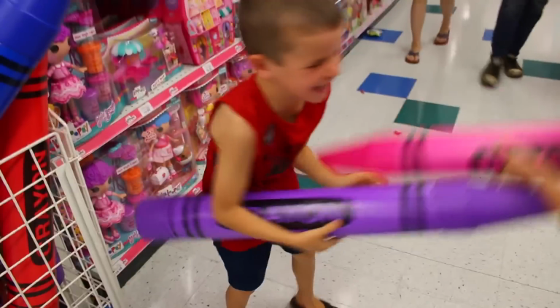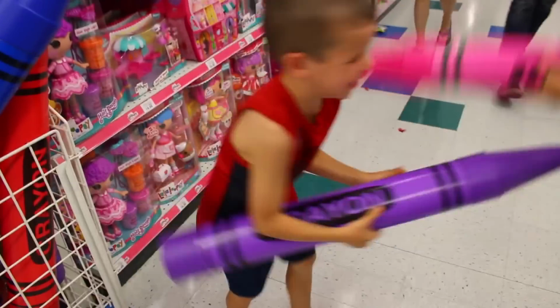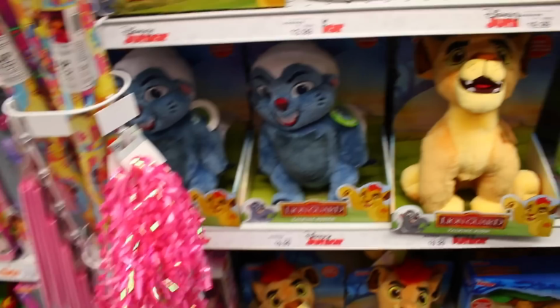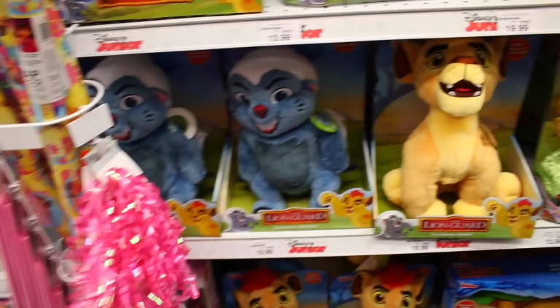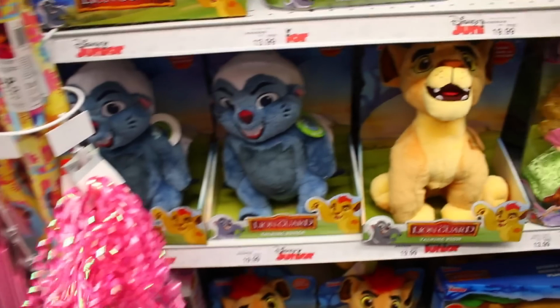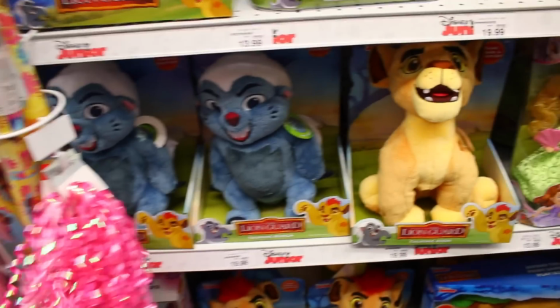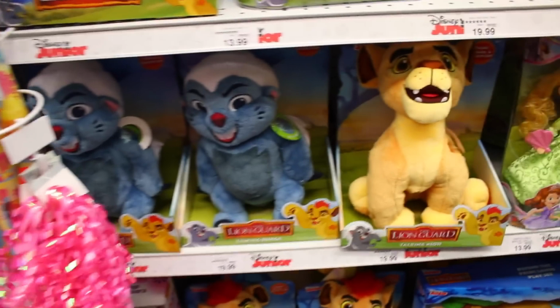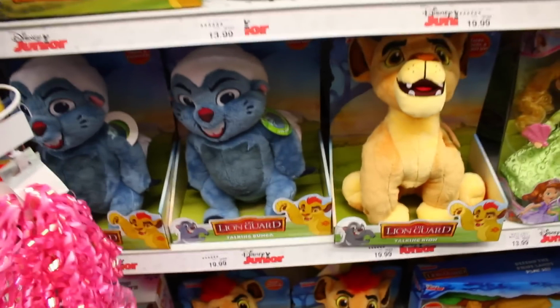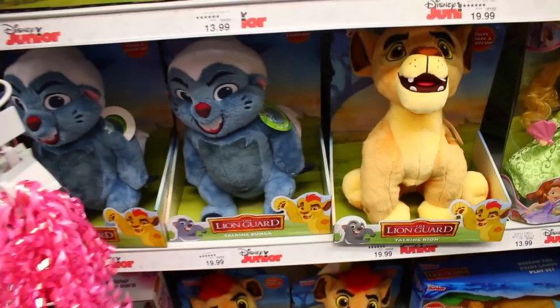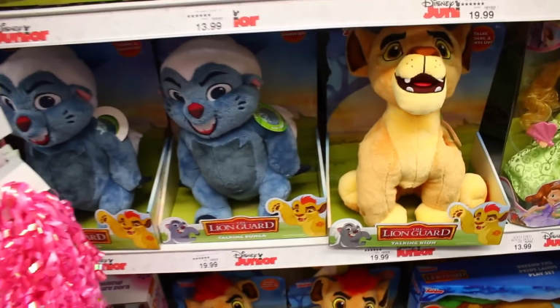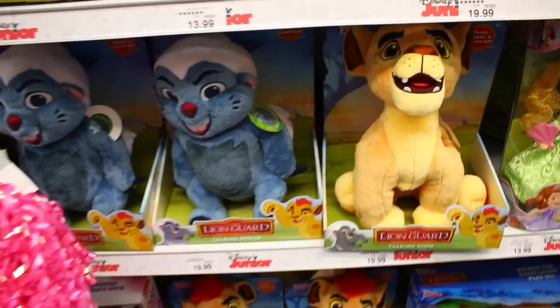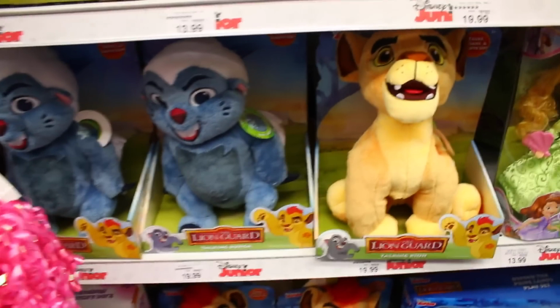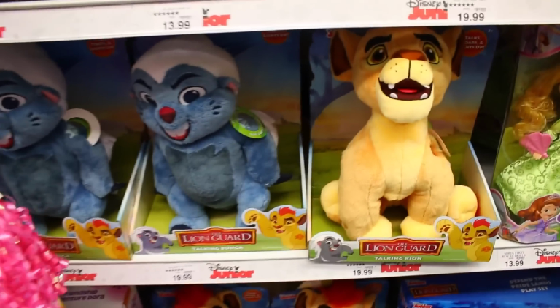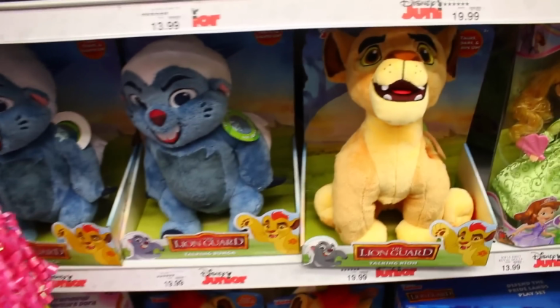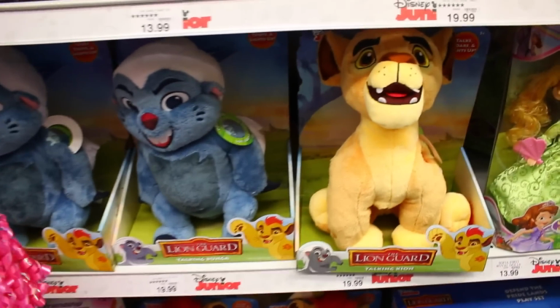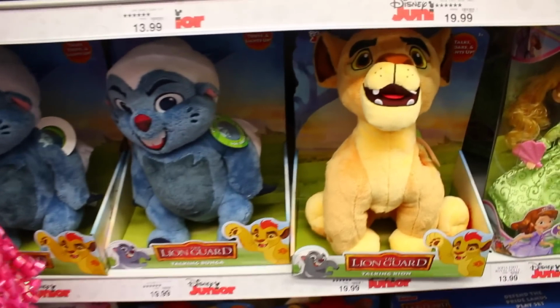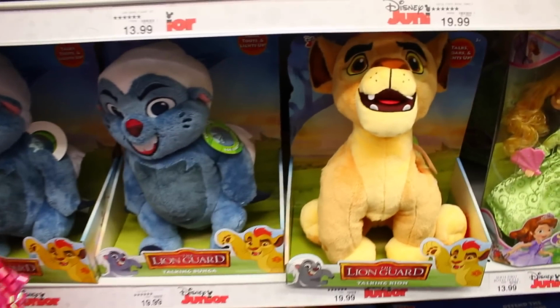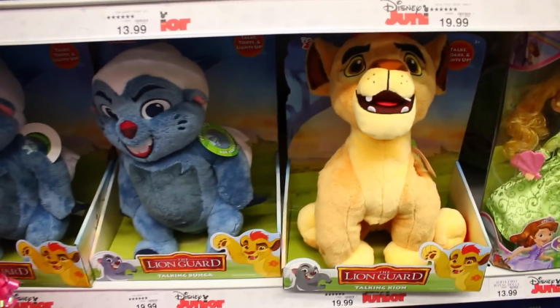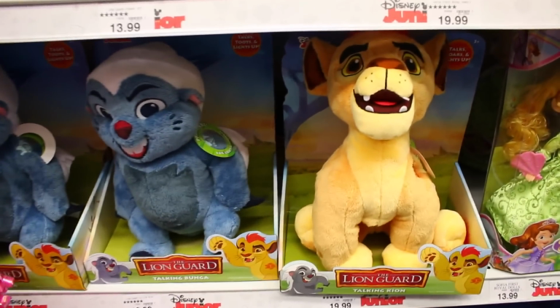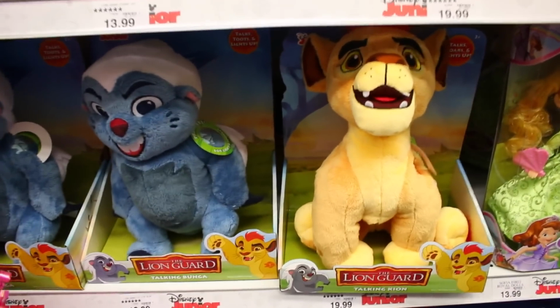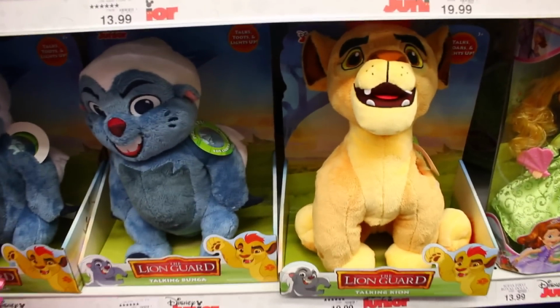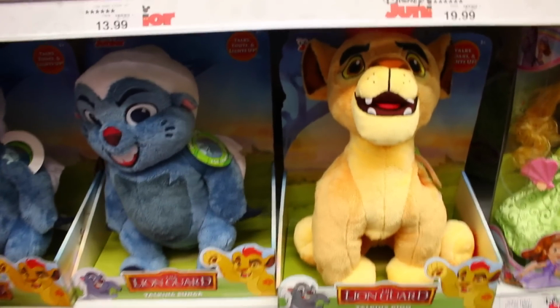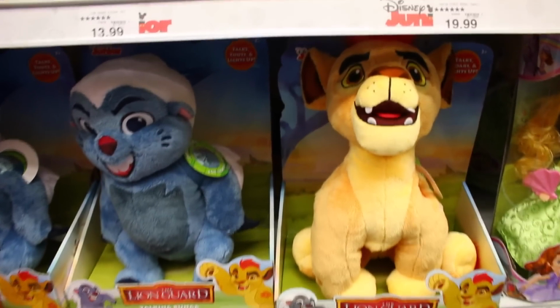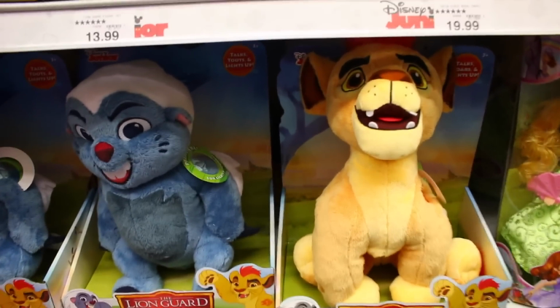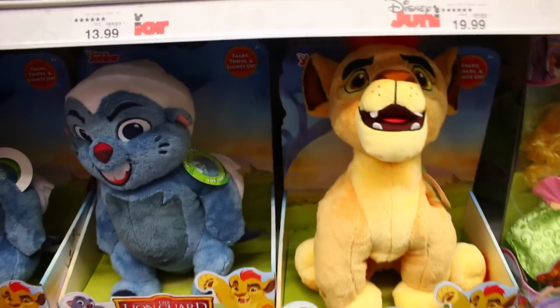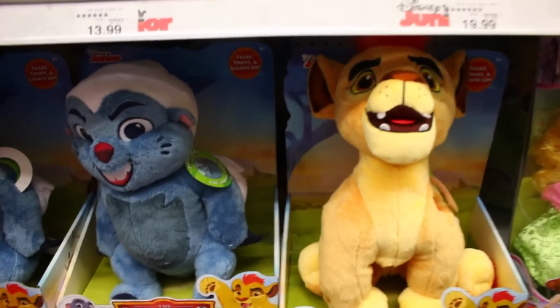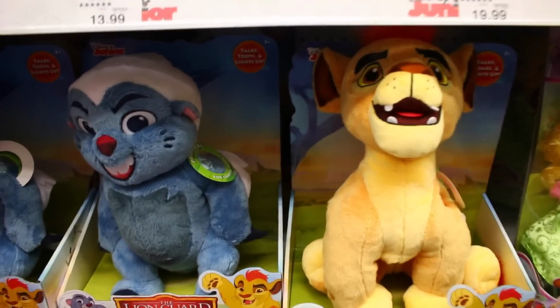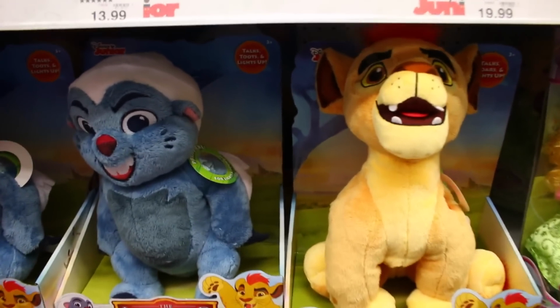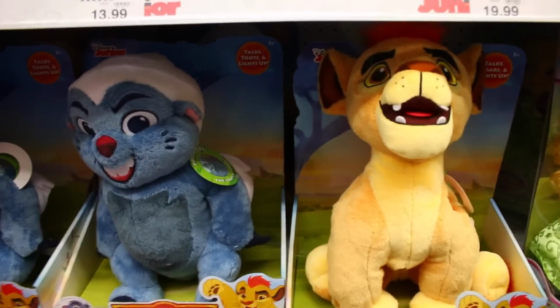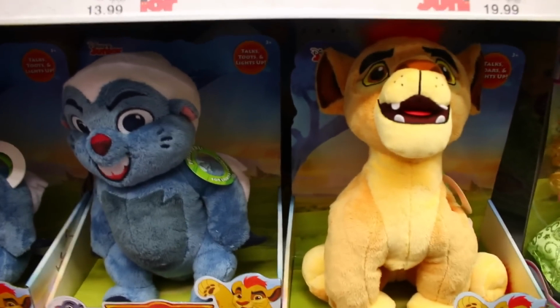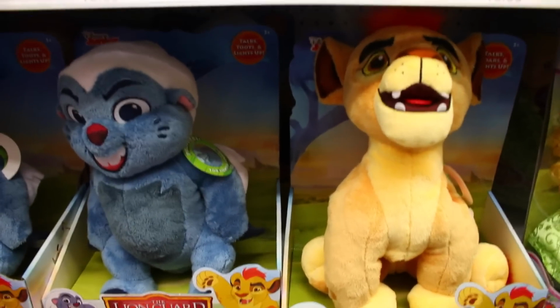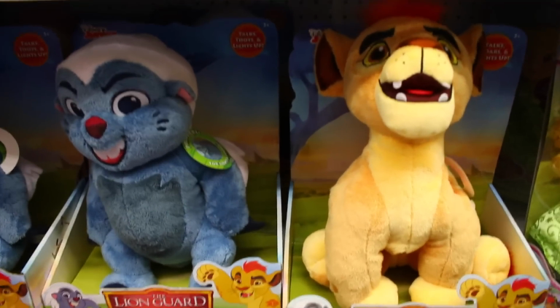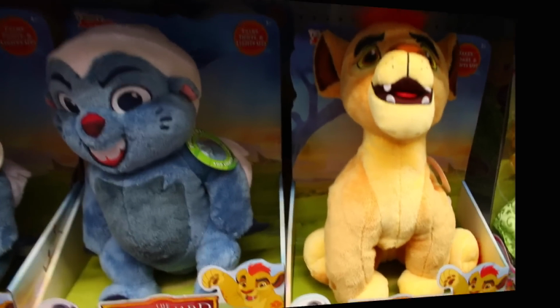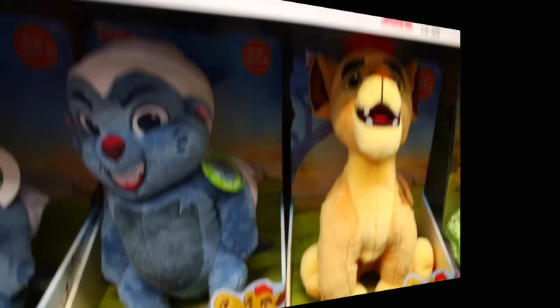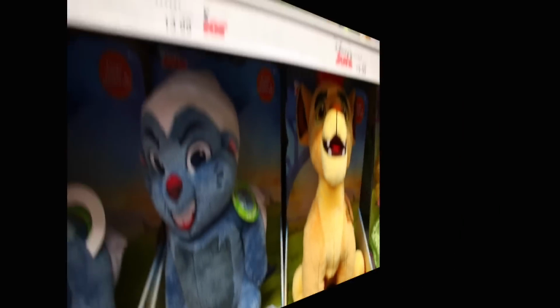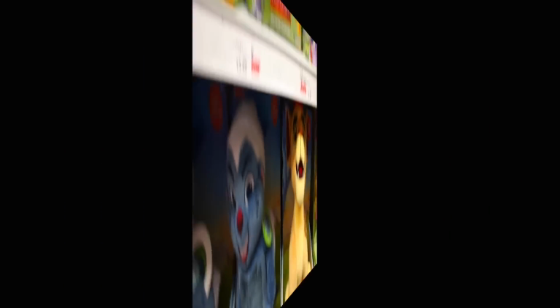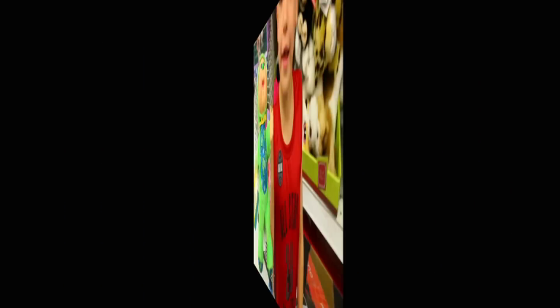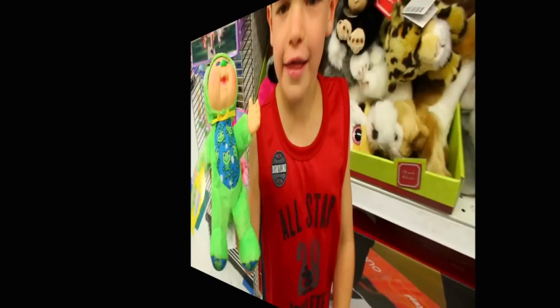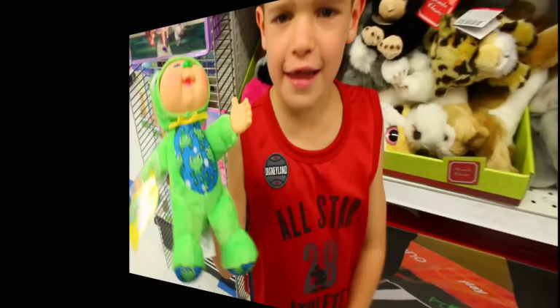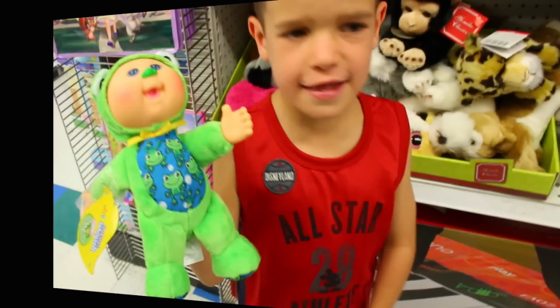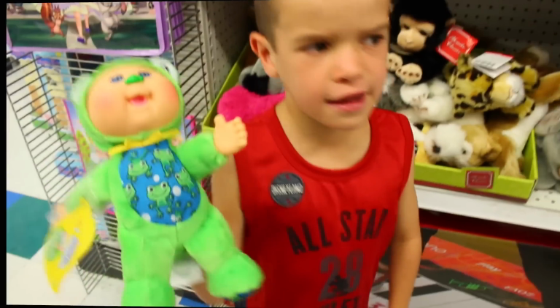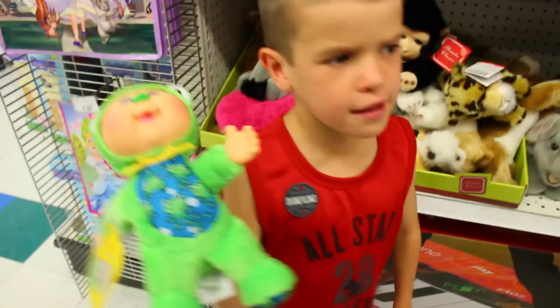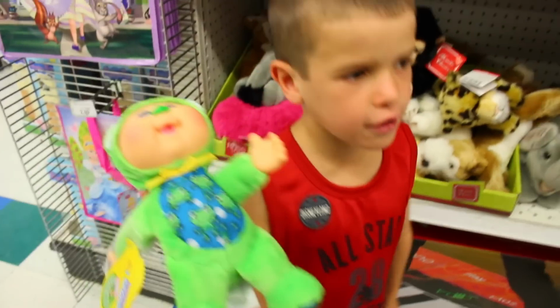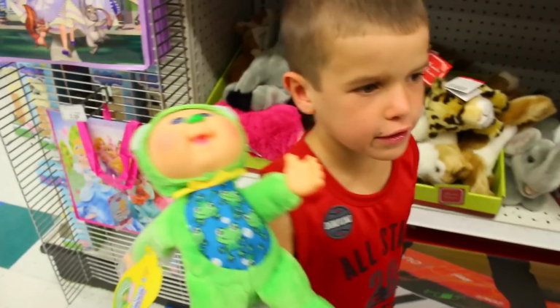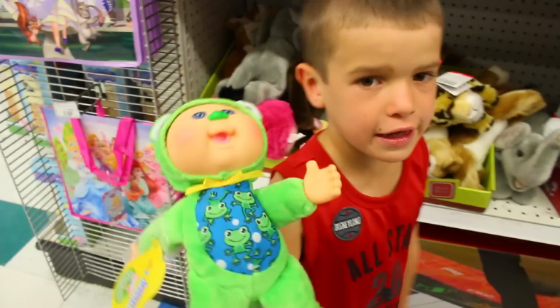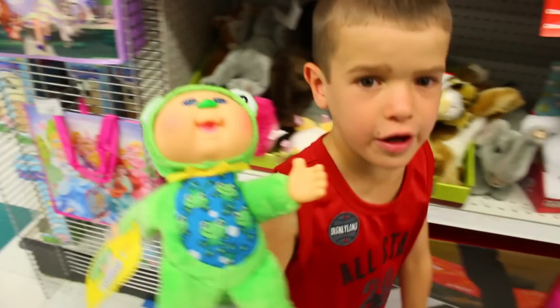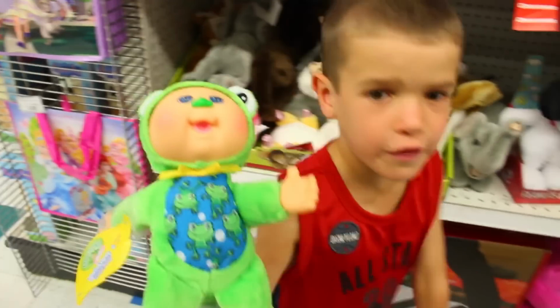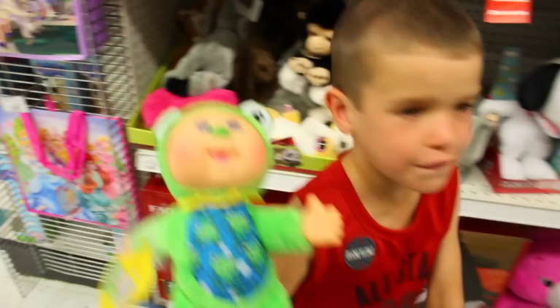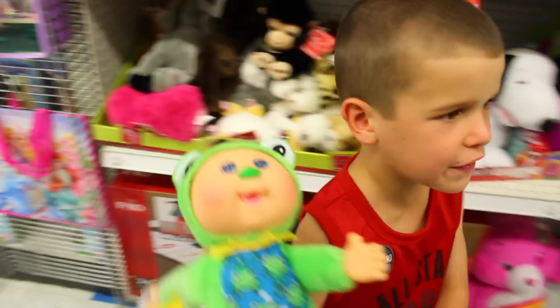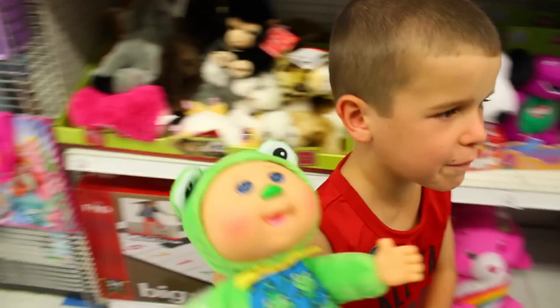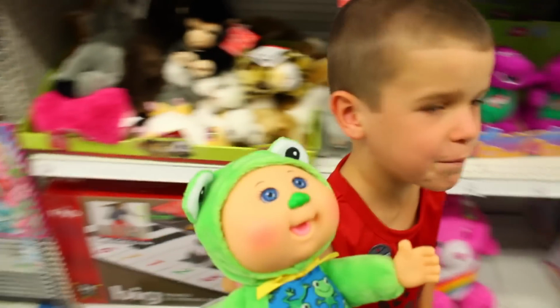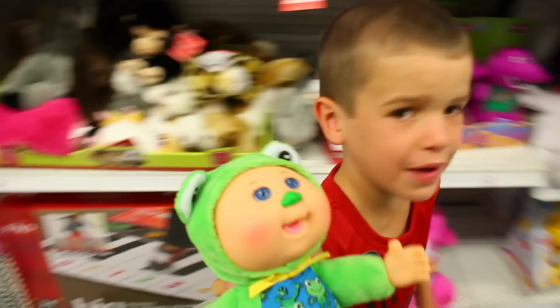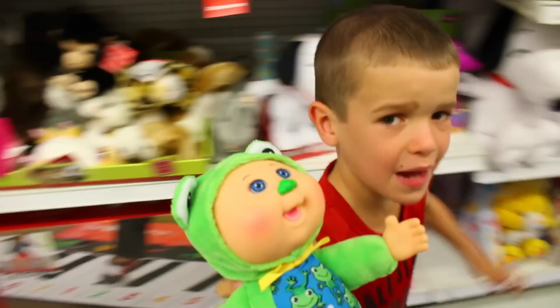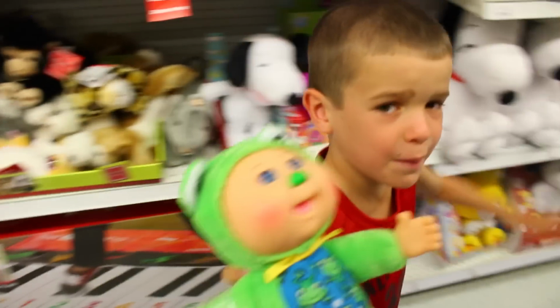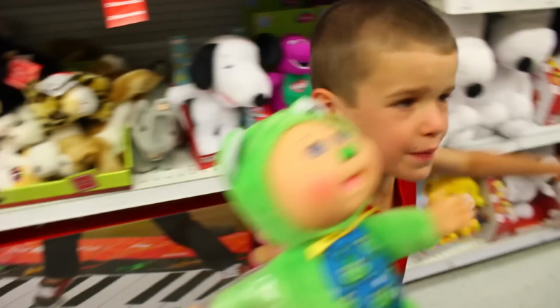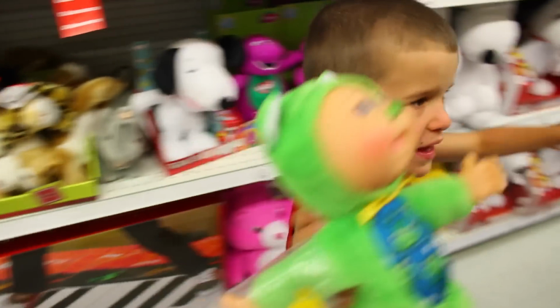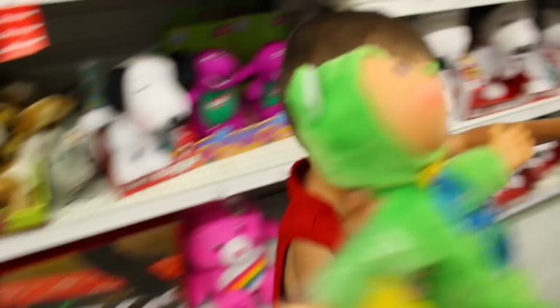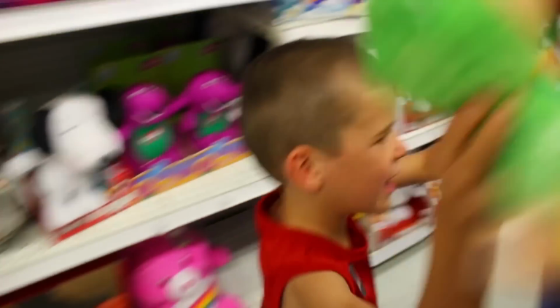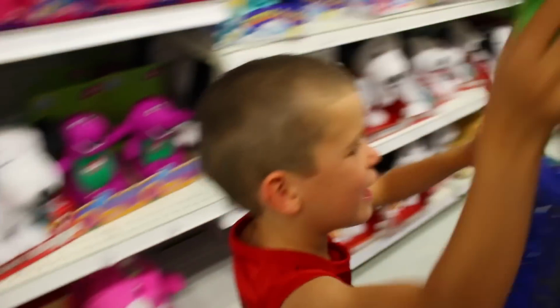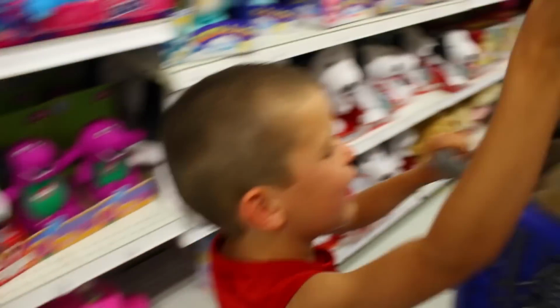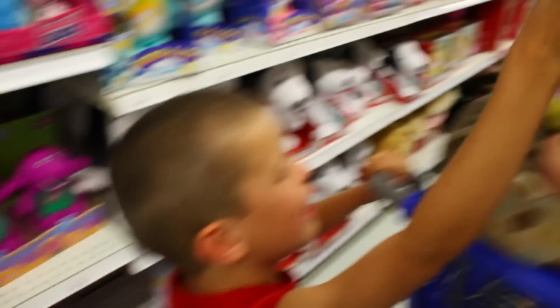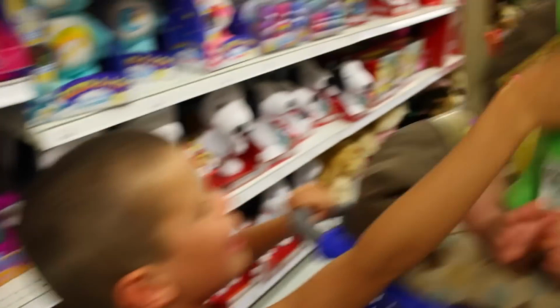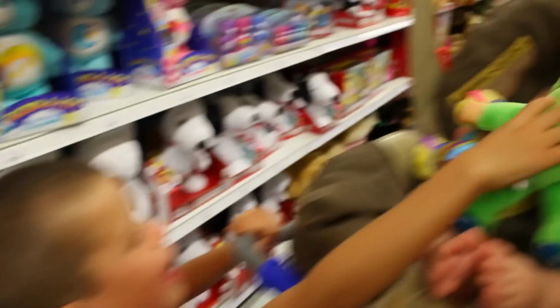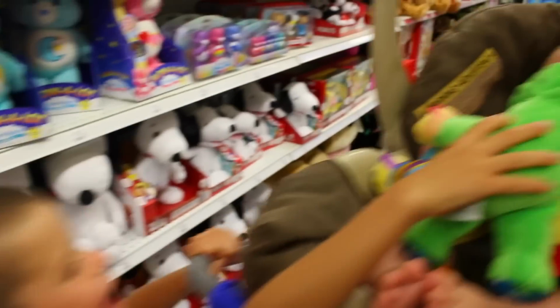And here's these lion goat toys. Look, this is so cute for baby Eli.